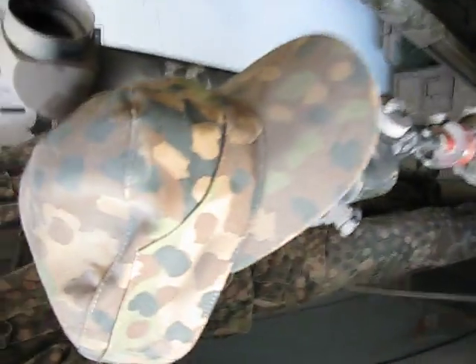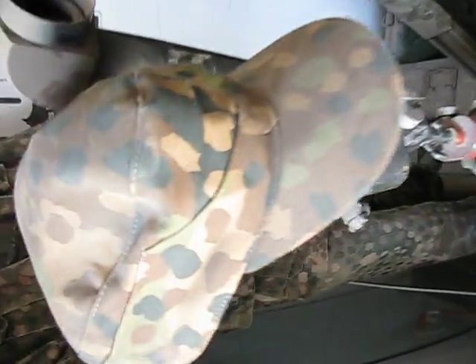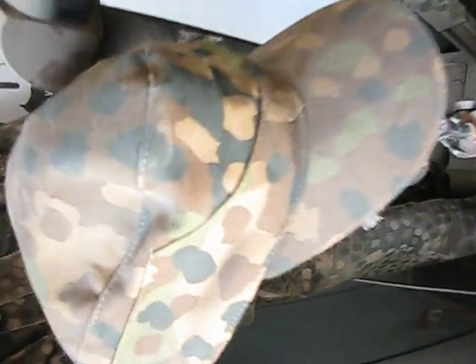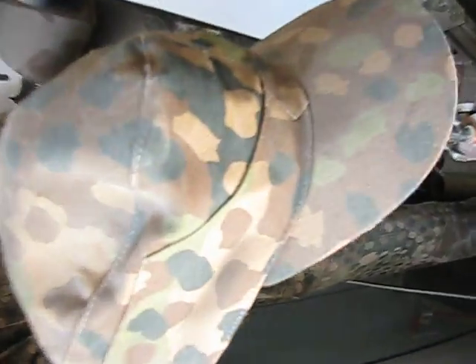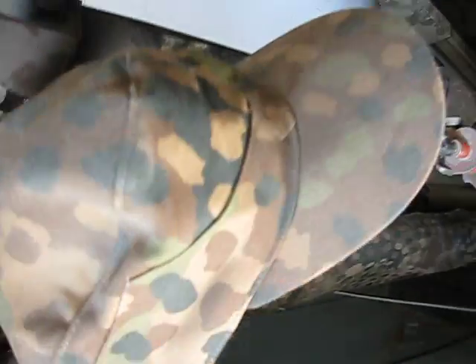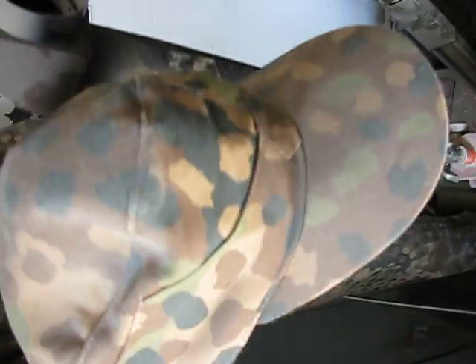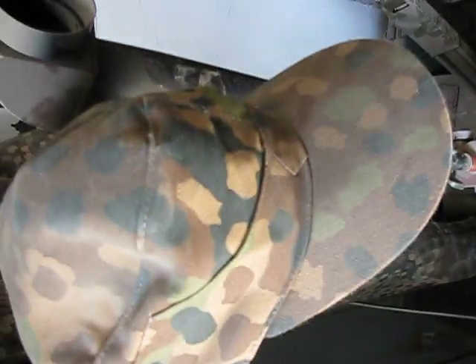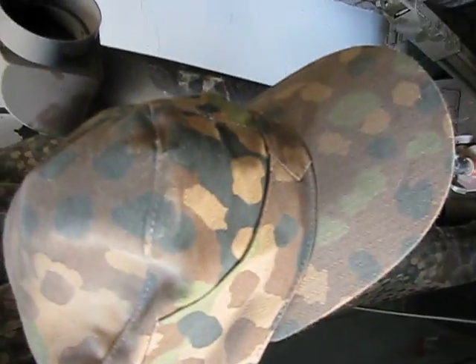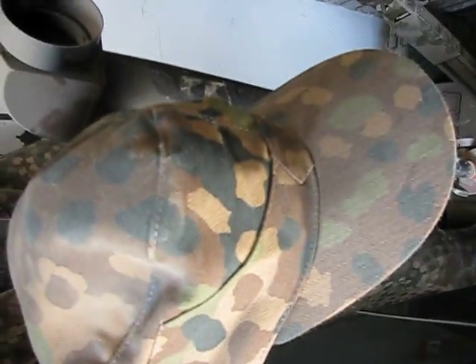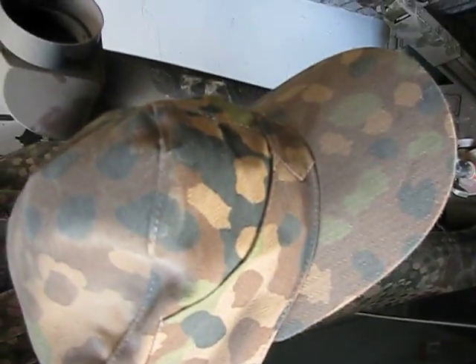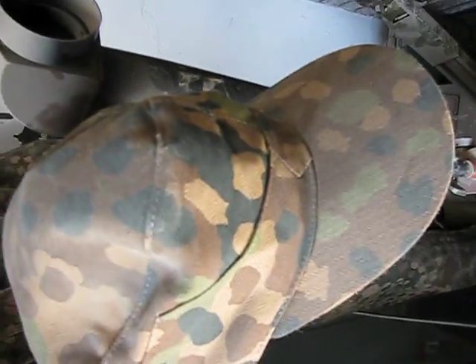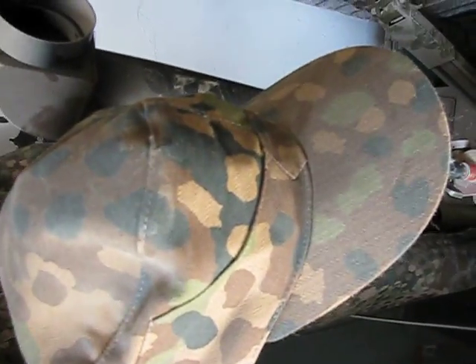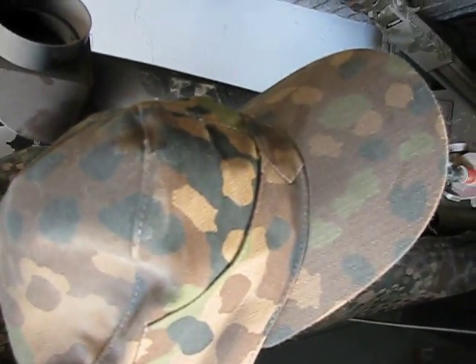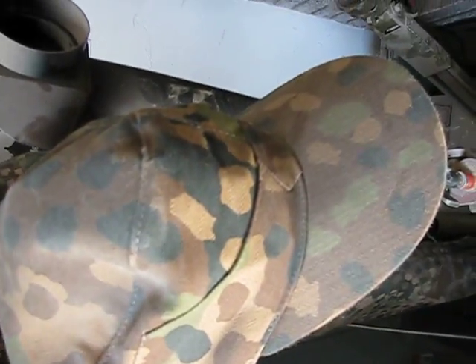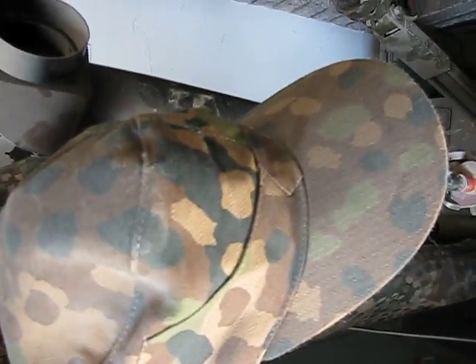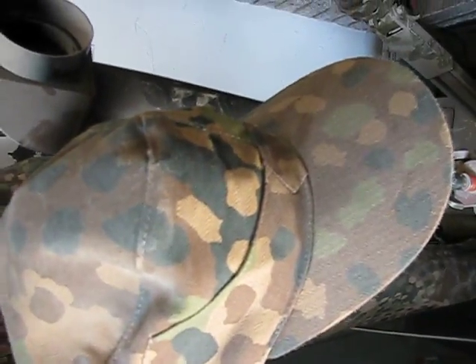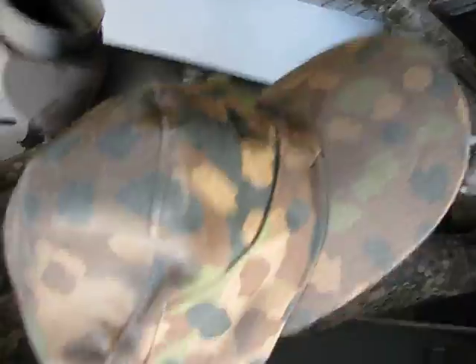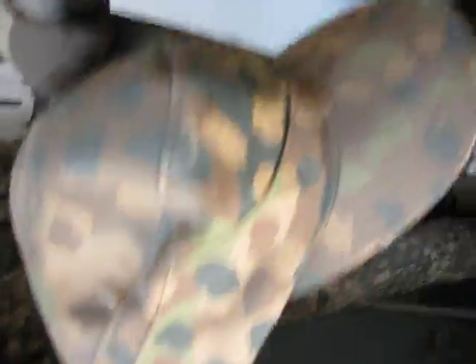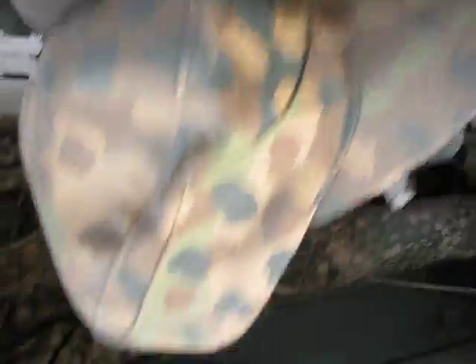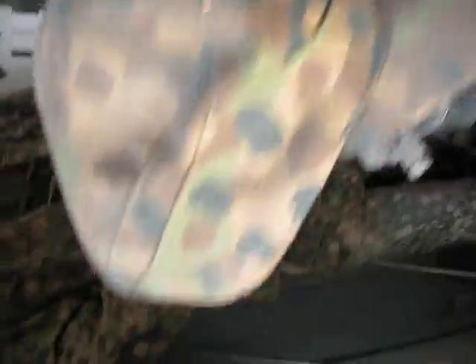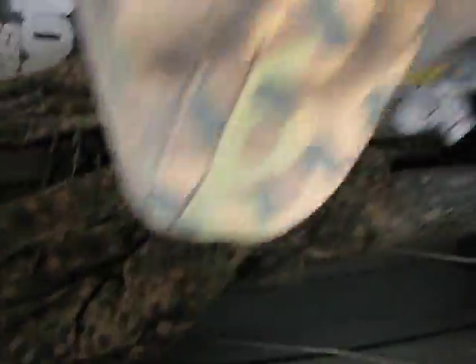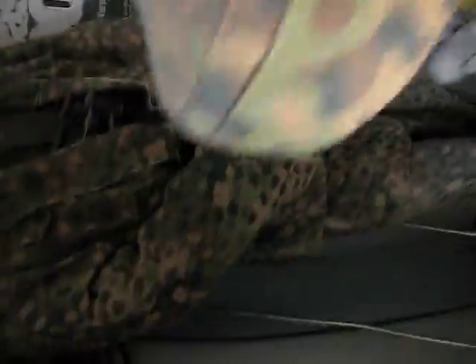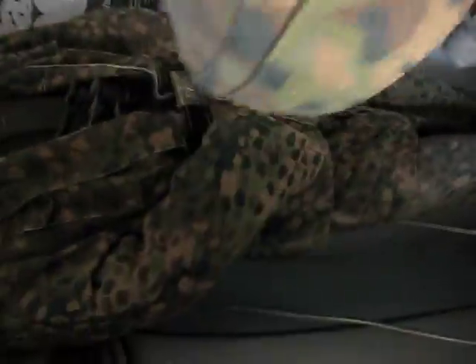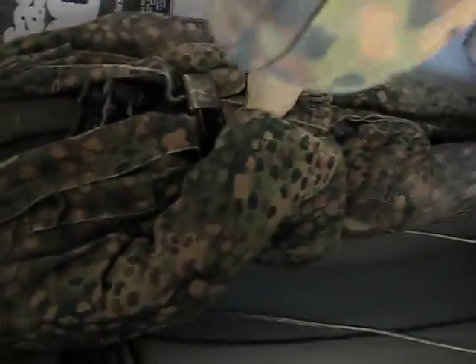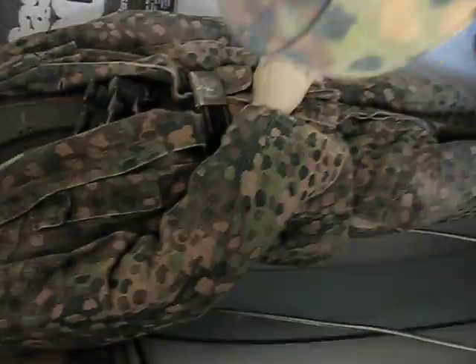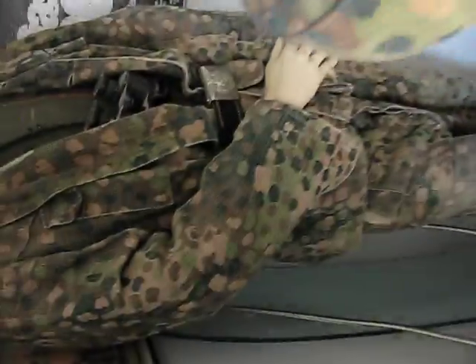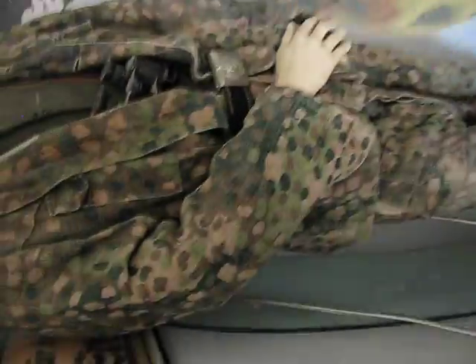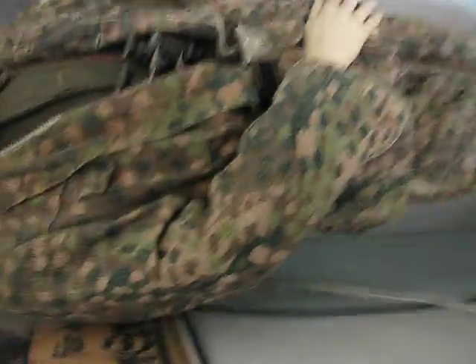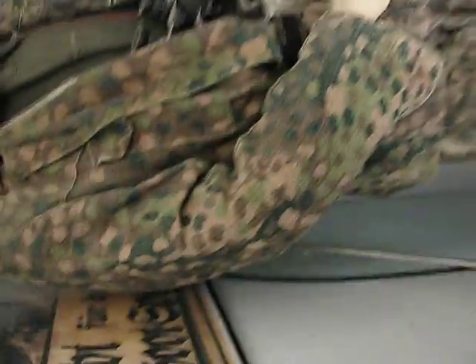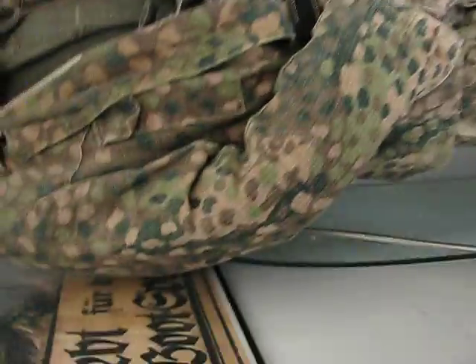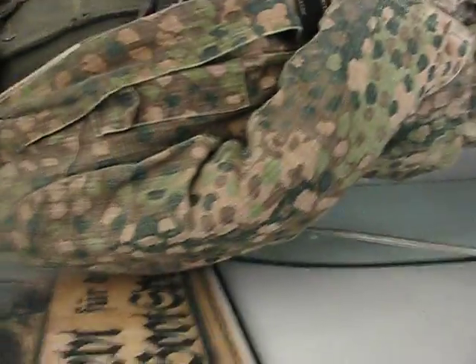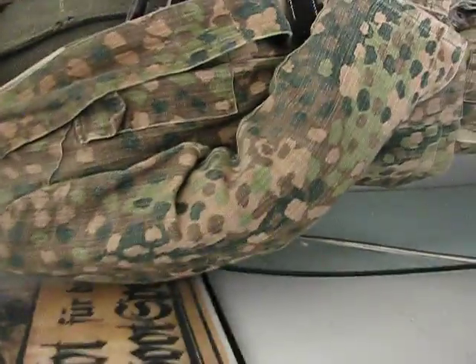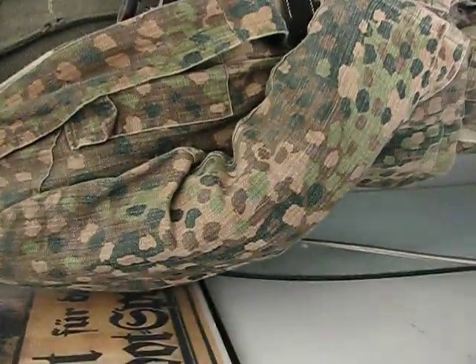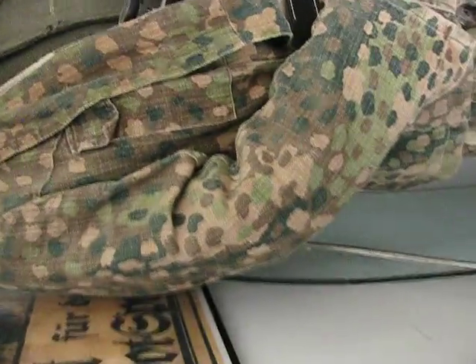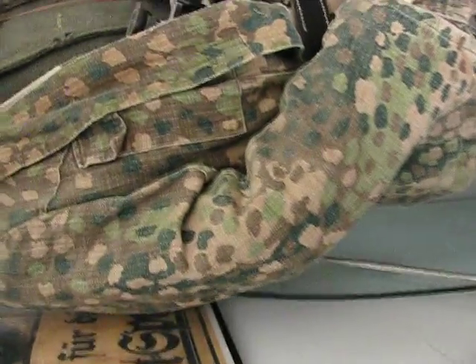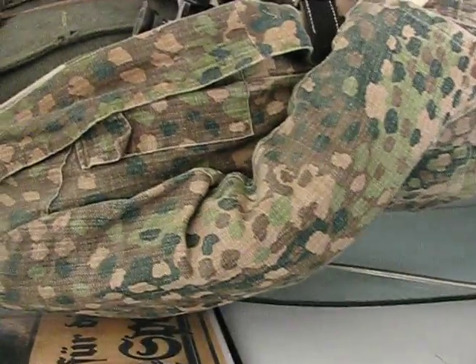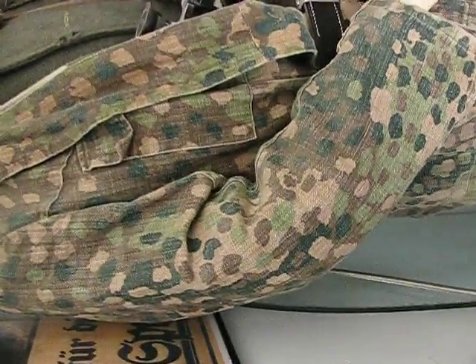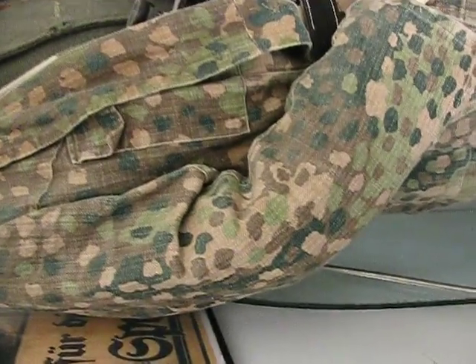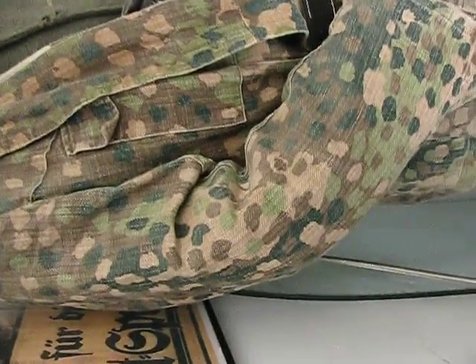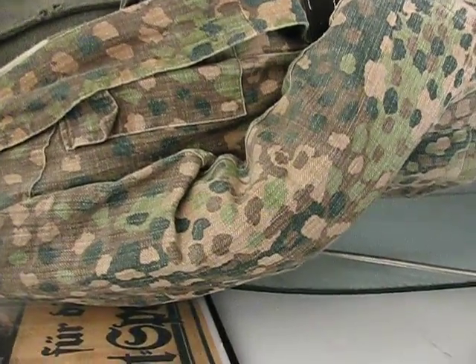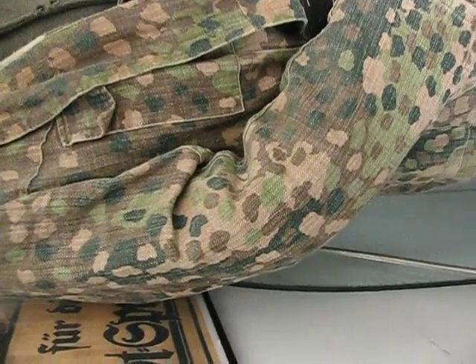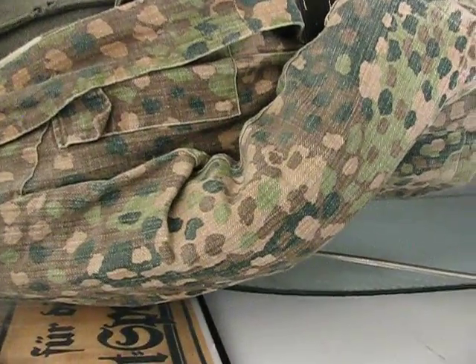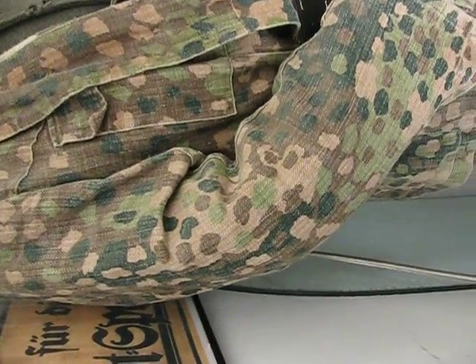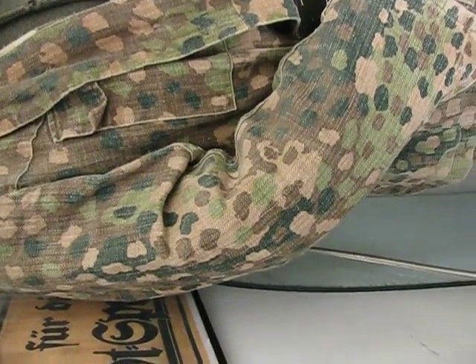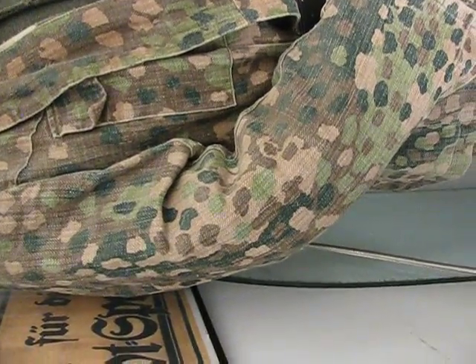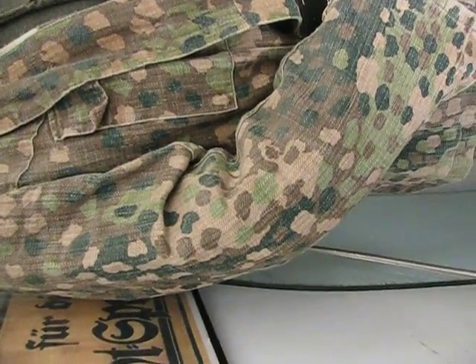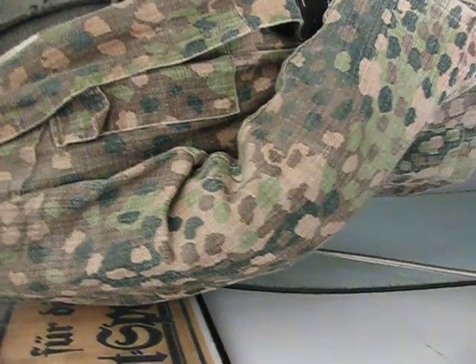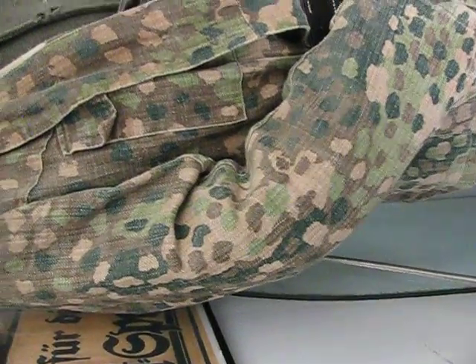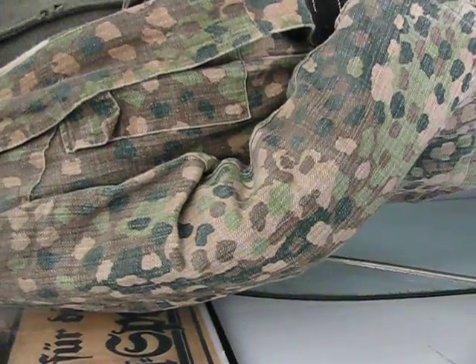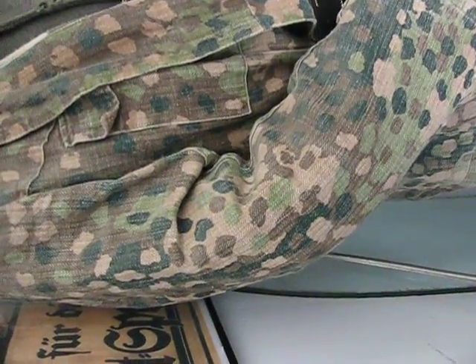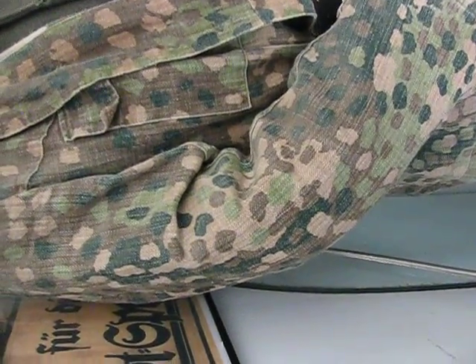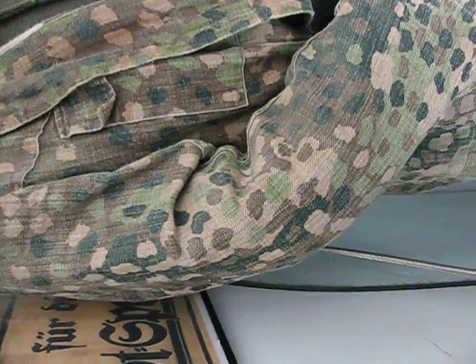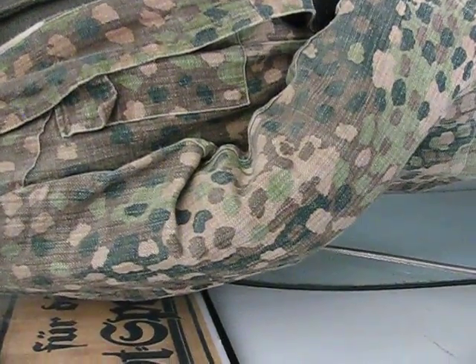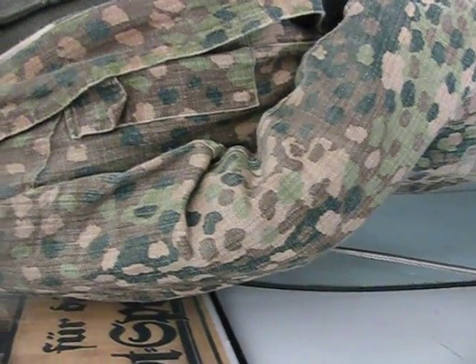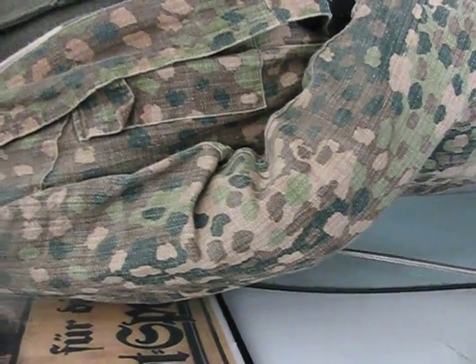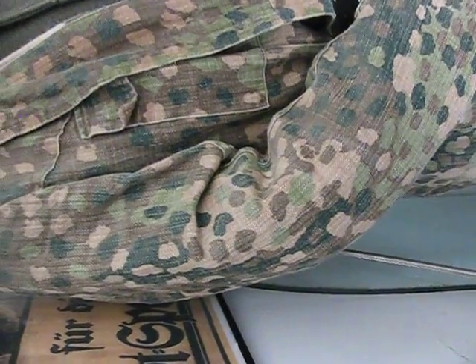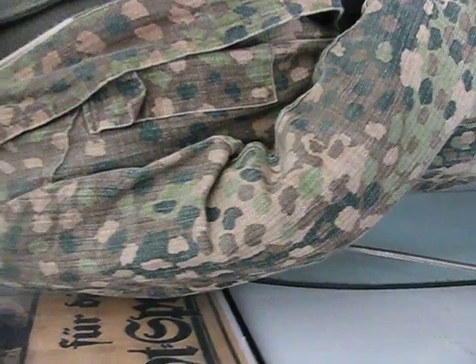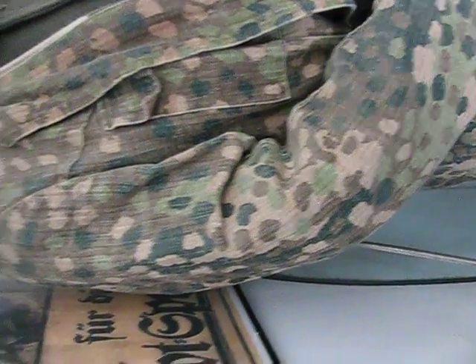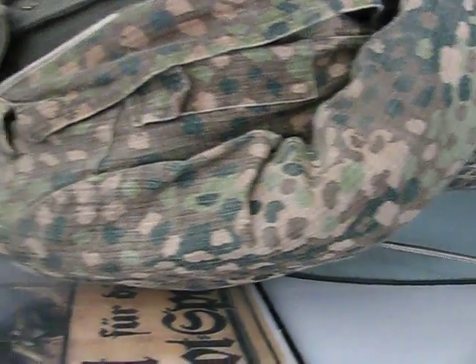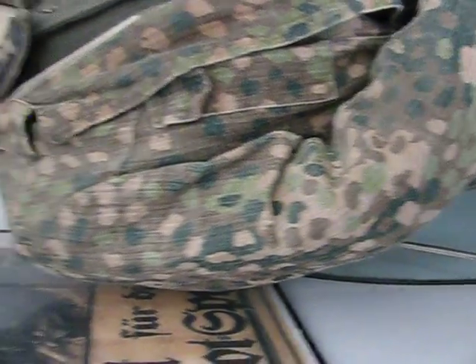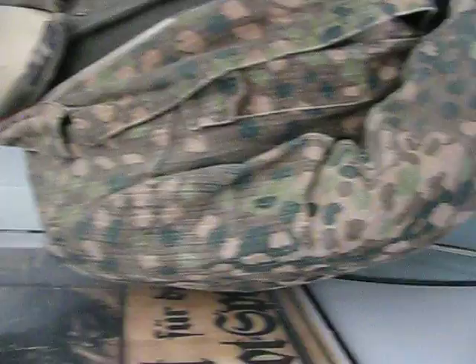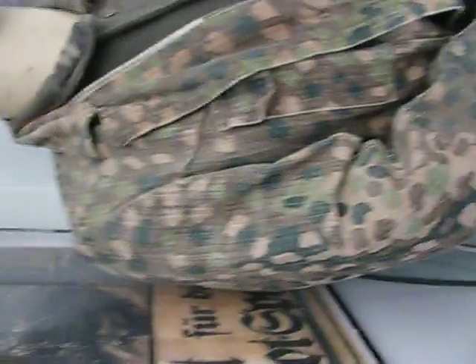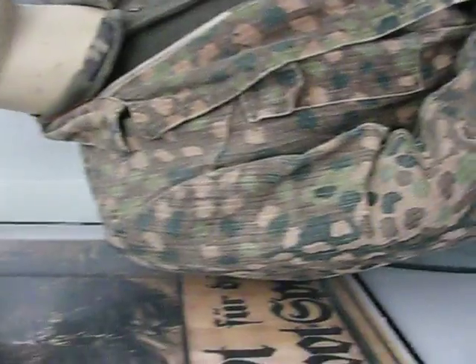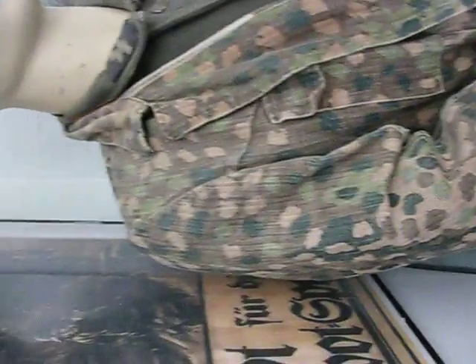Now, that cap is a knockoff. It's good to have knockoffs so you can tell the originals when you compare them to the knockoffs.